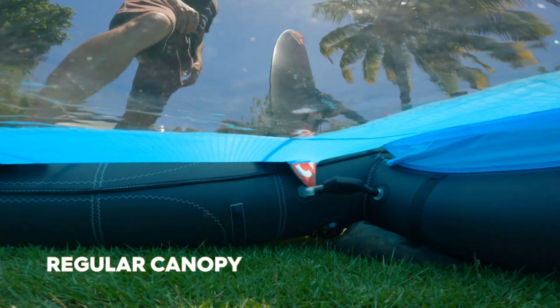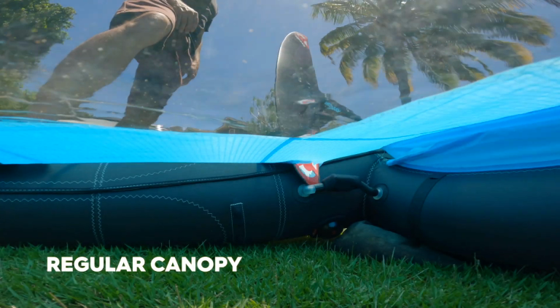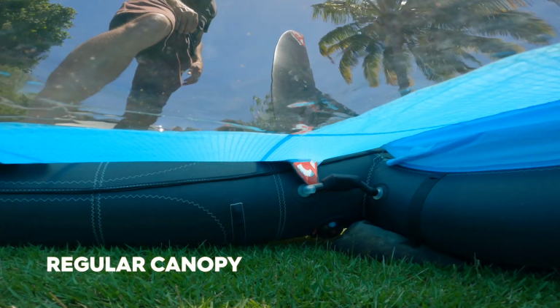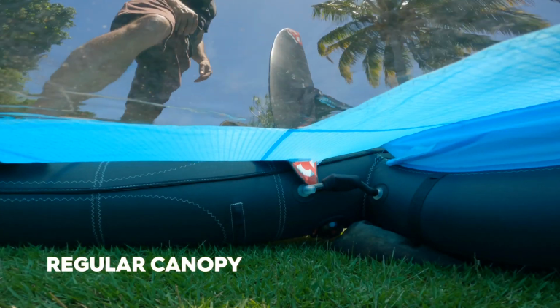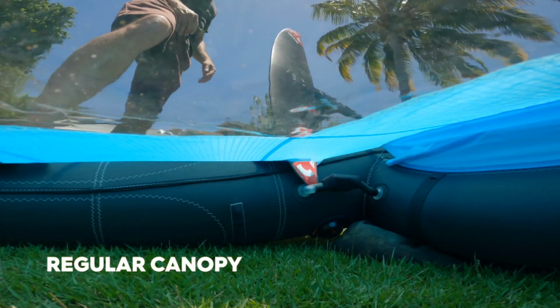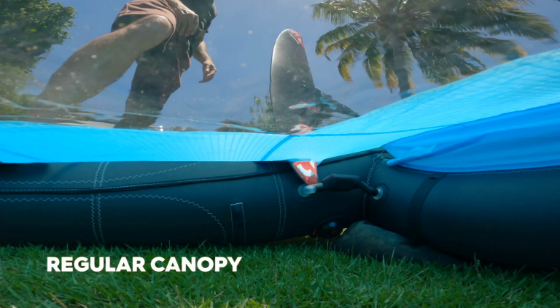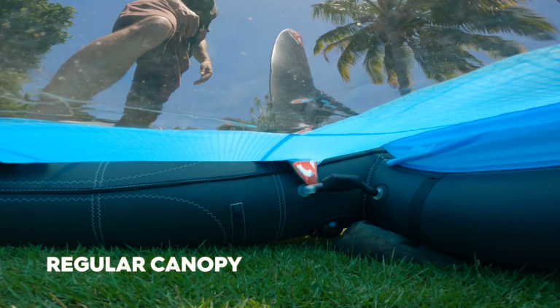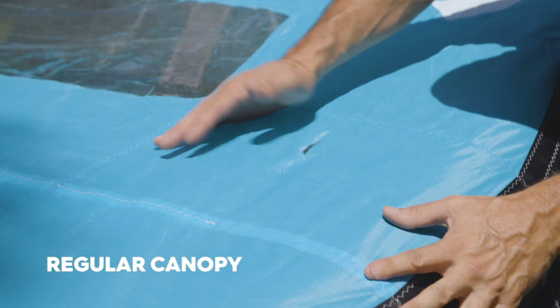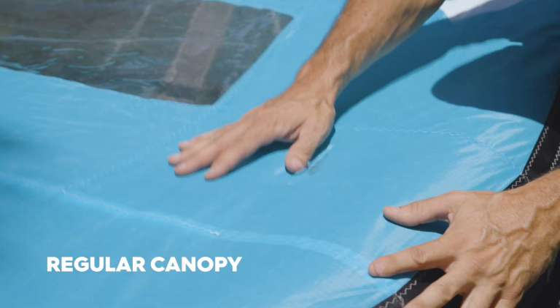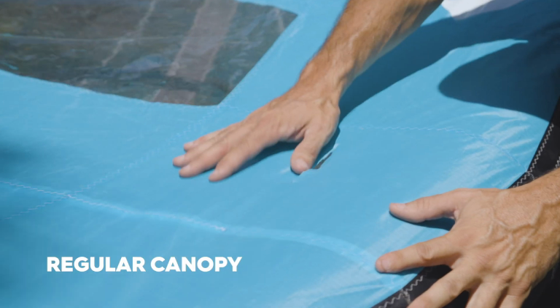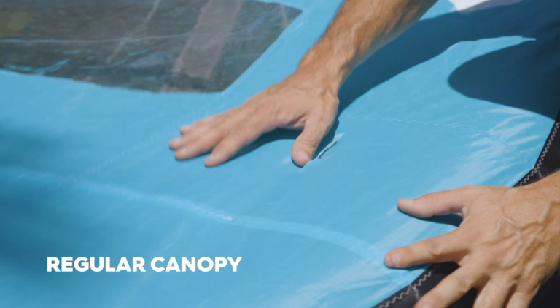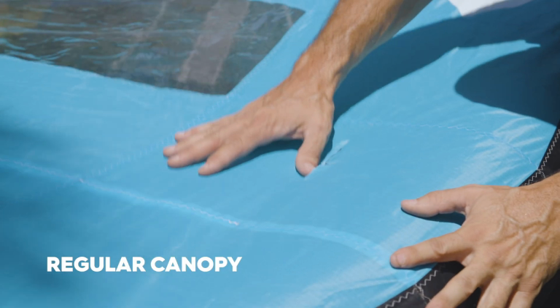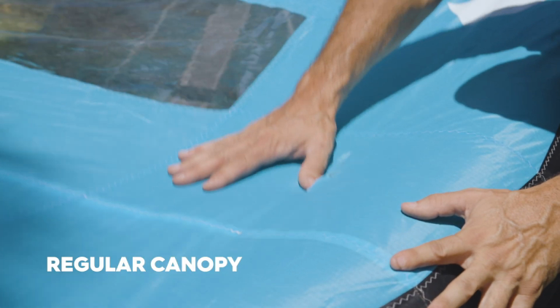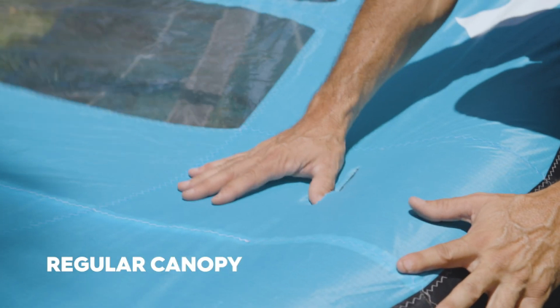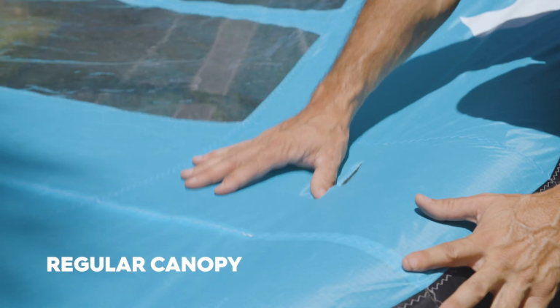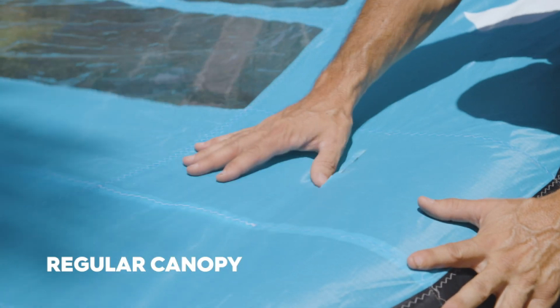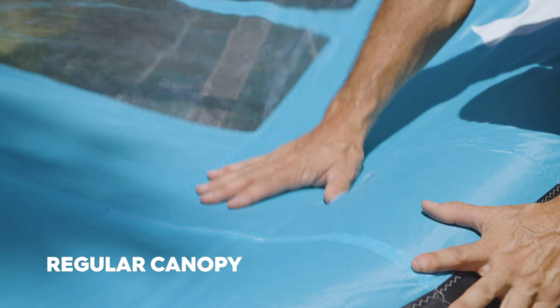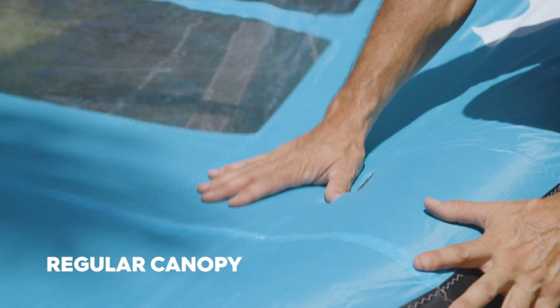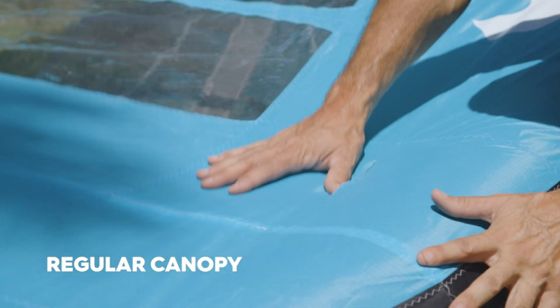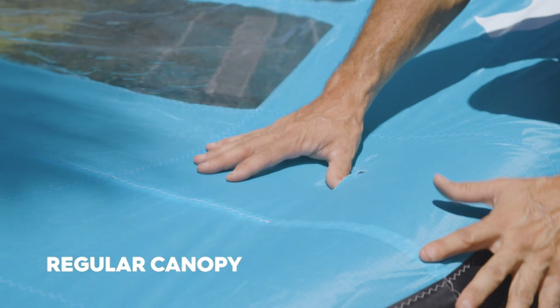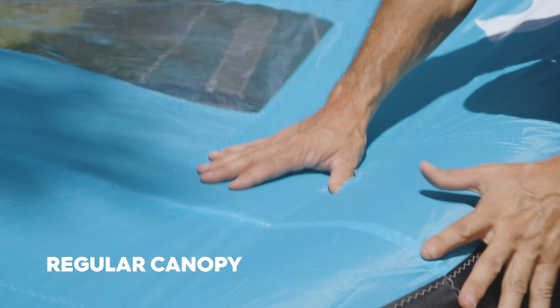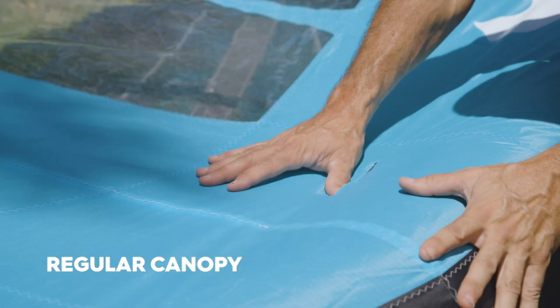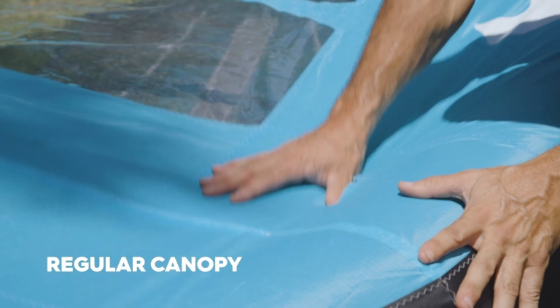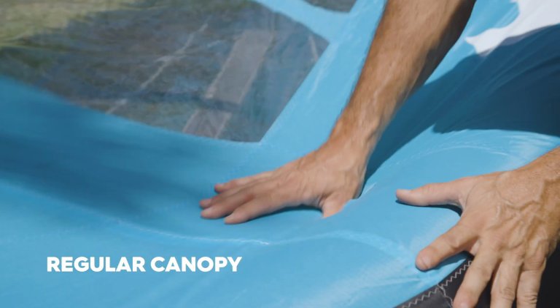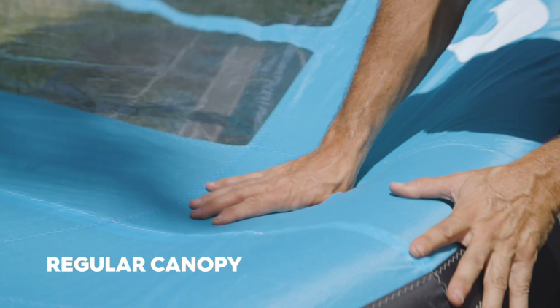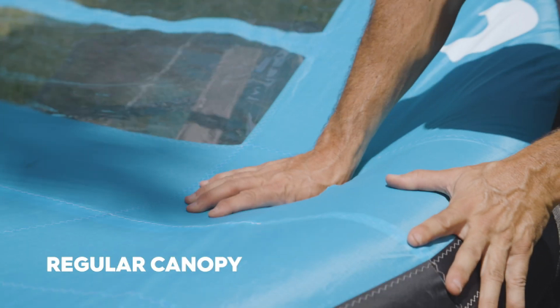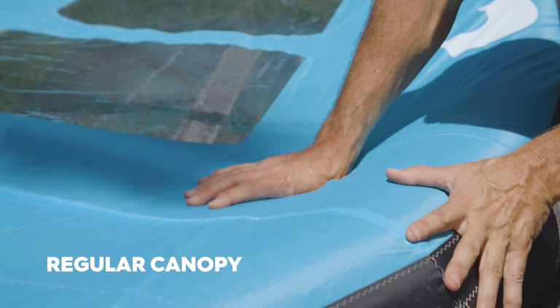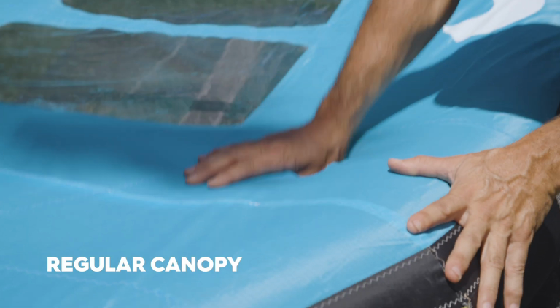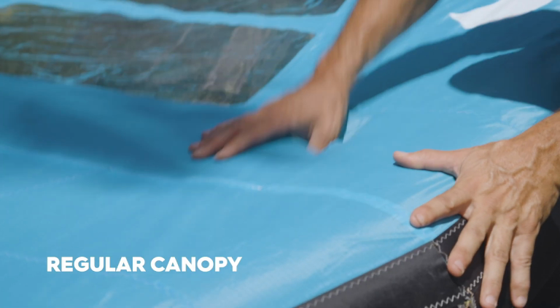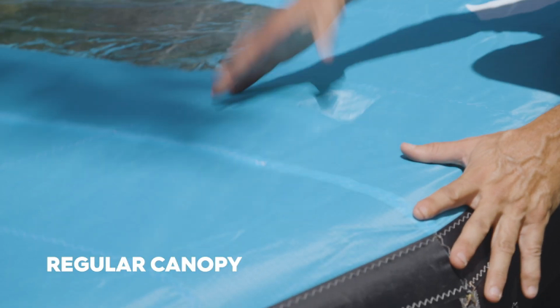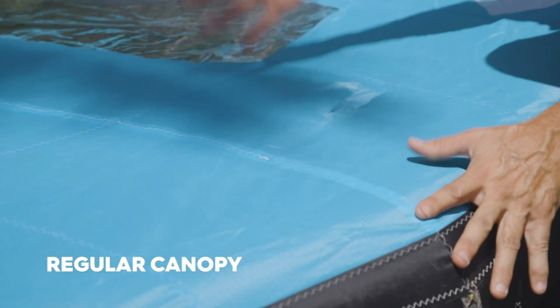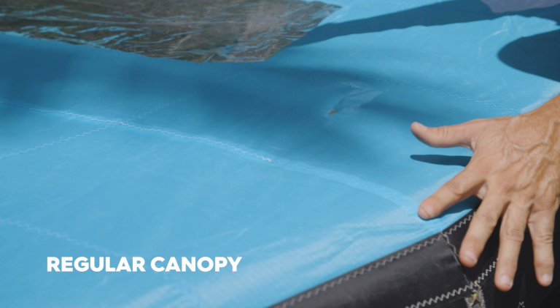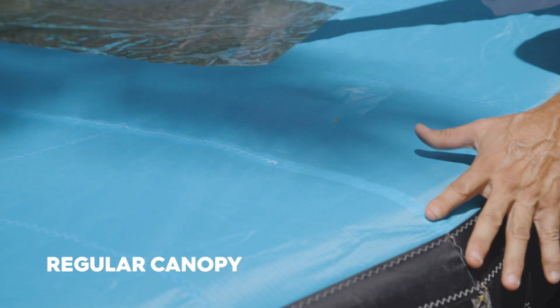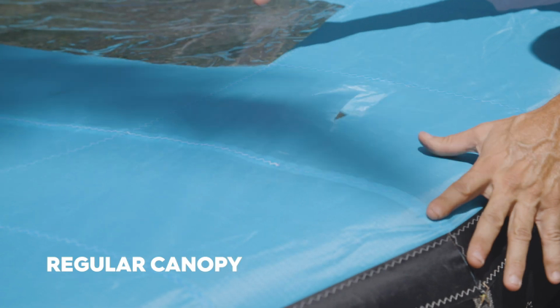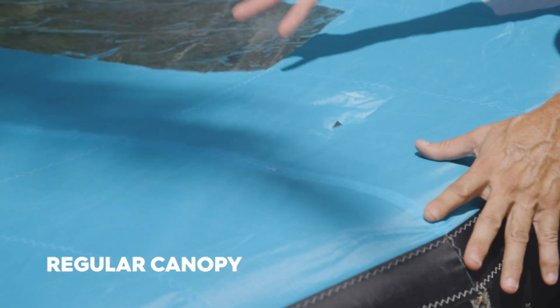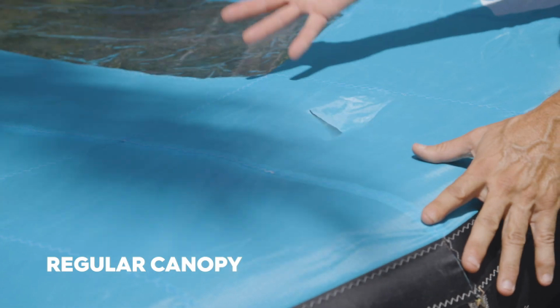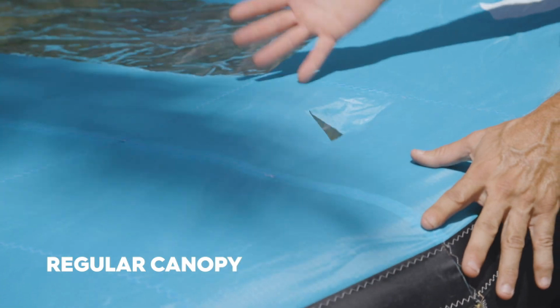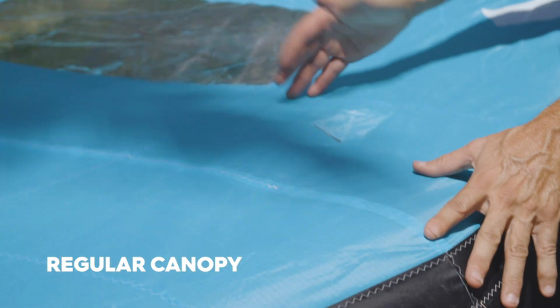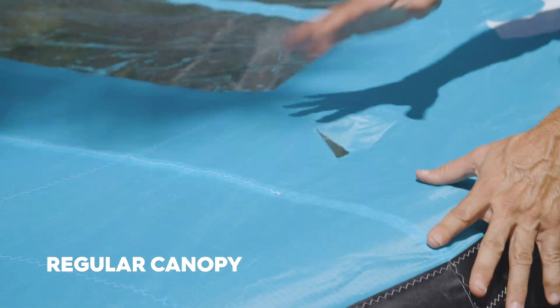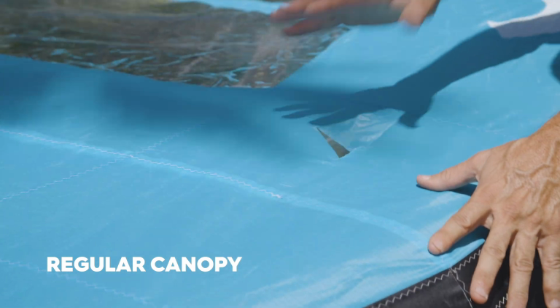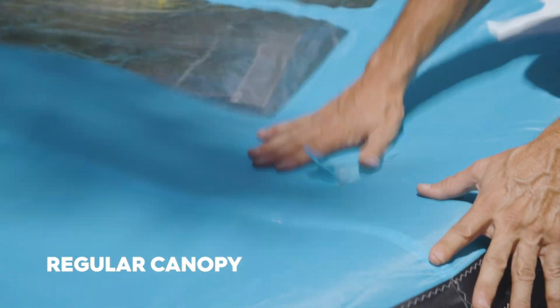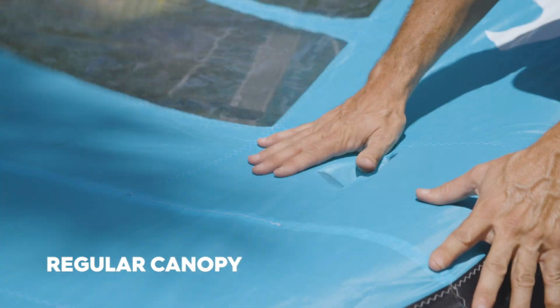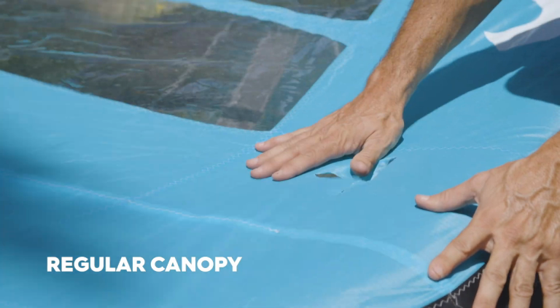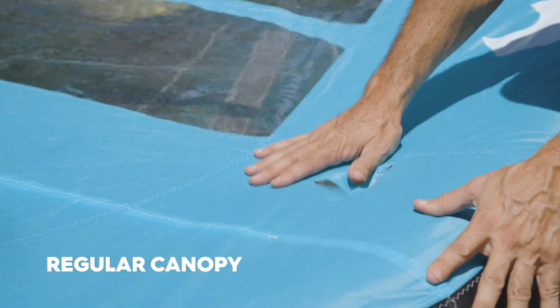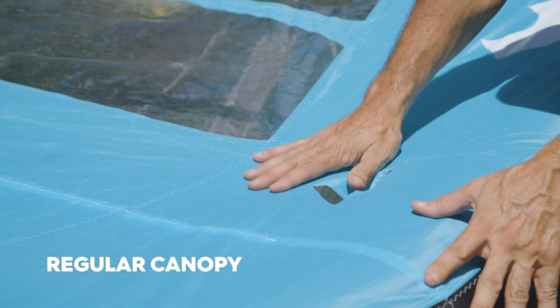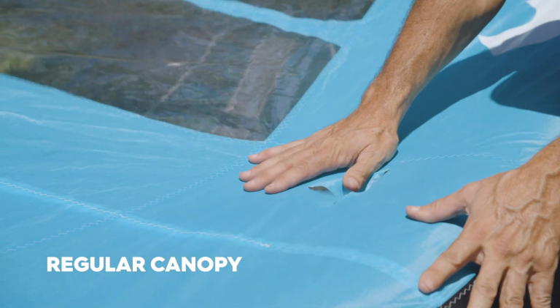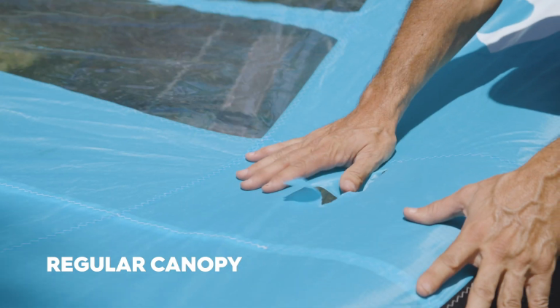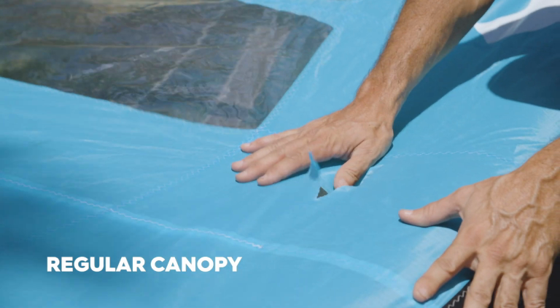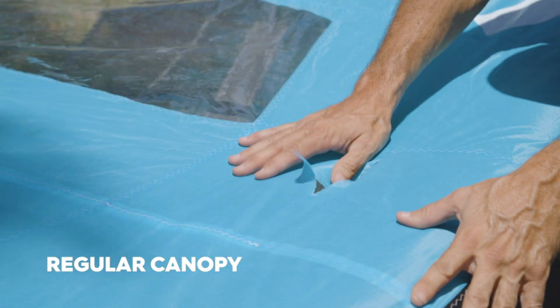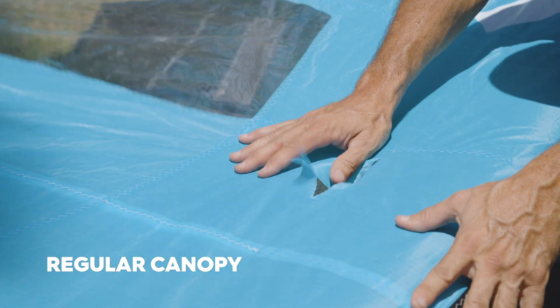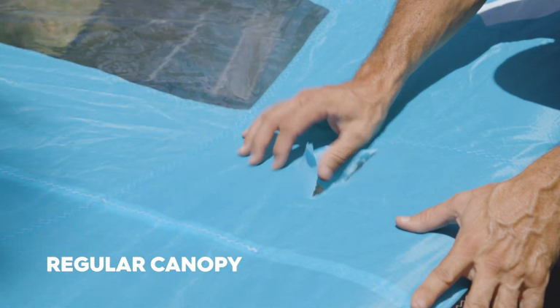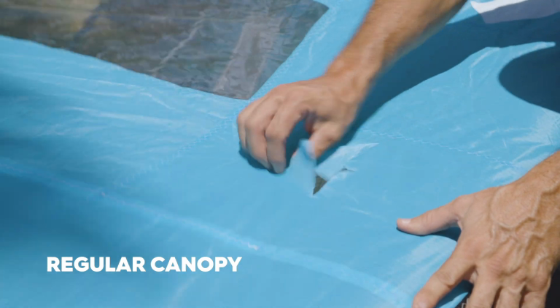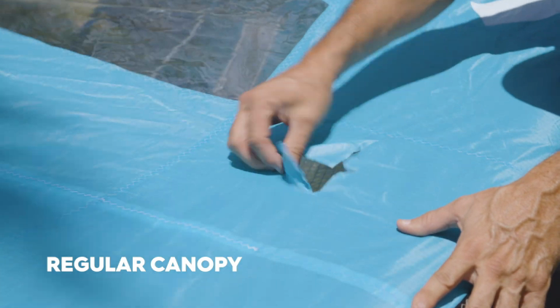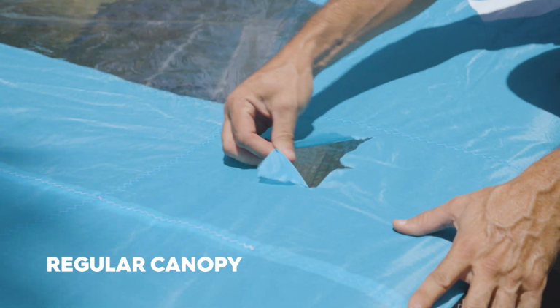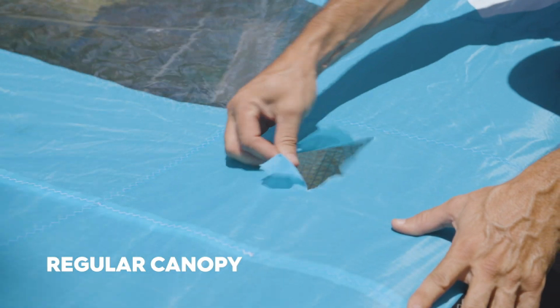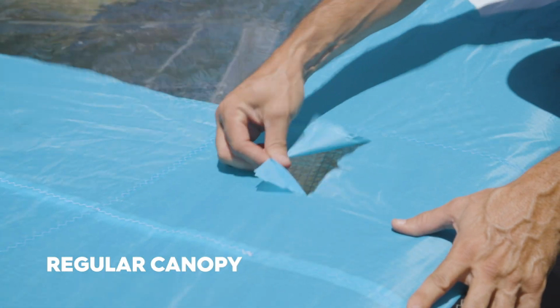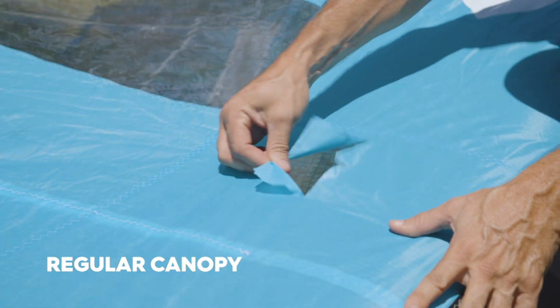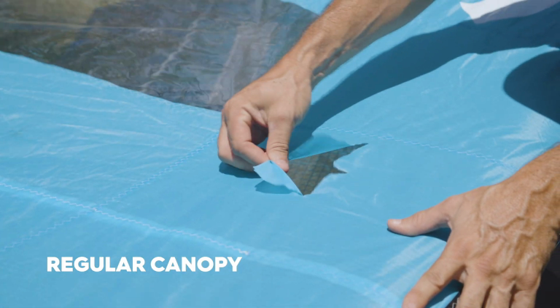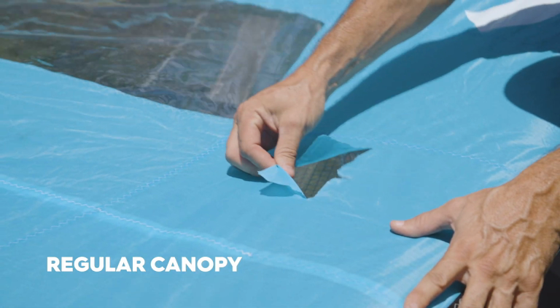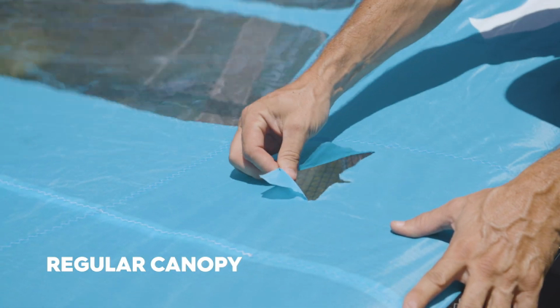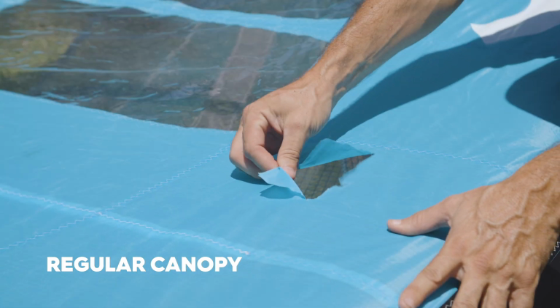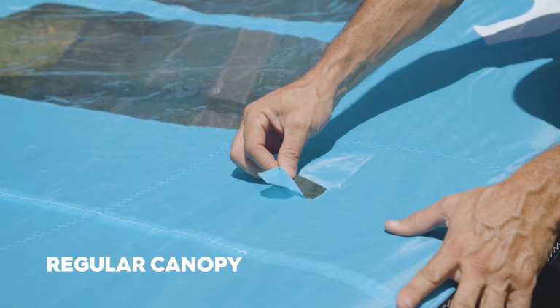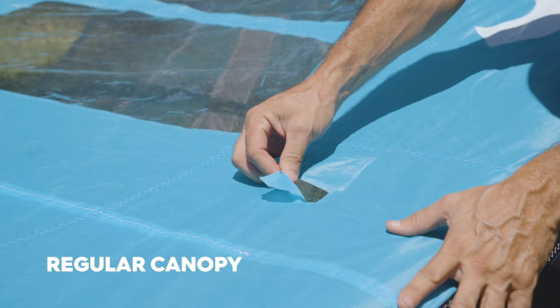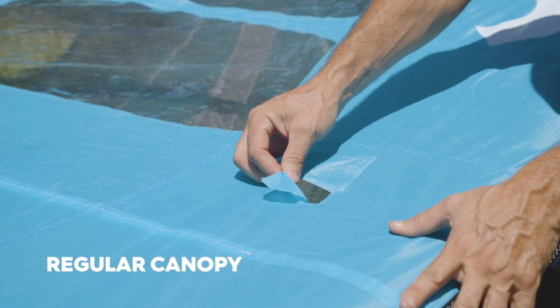You can see on that one if I just press a little bit it just goes, because as soon as you start it the ripstop is not strong enough.